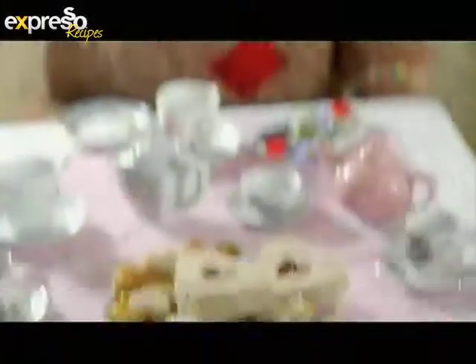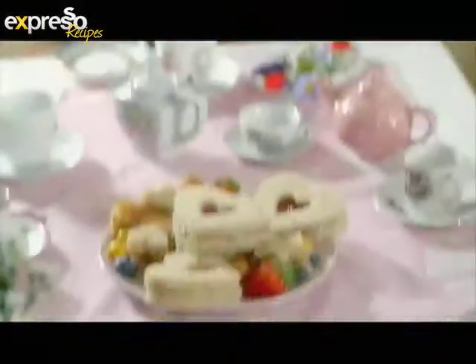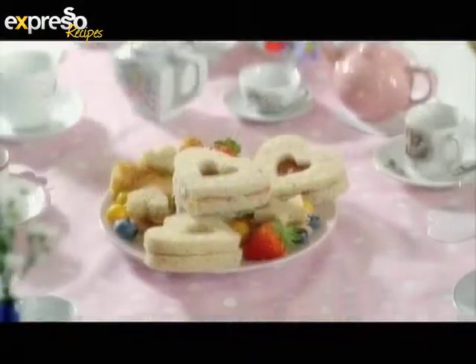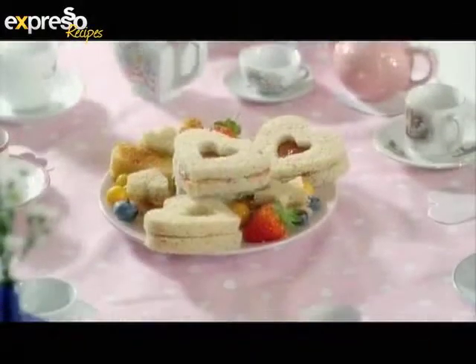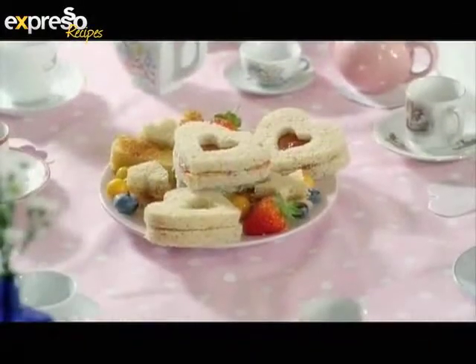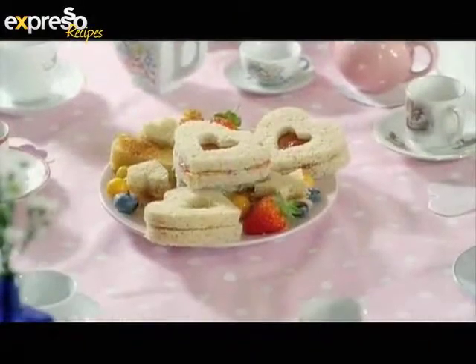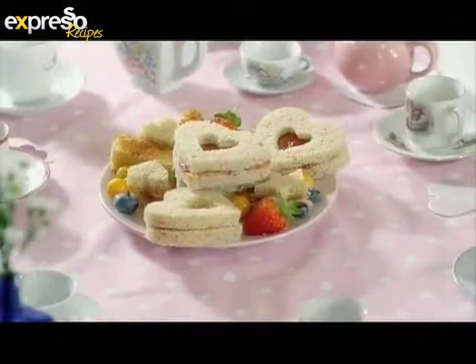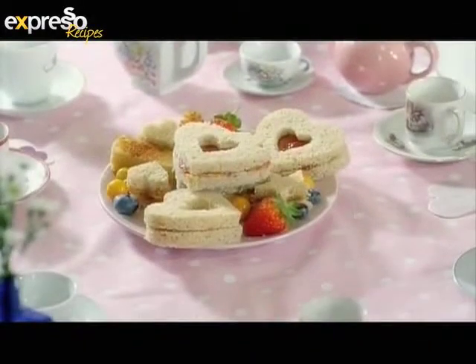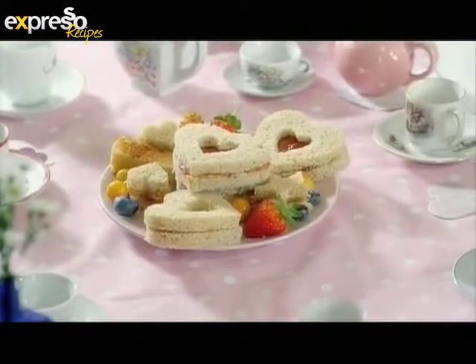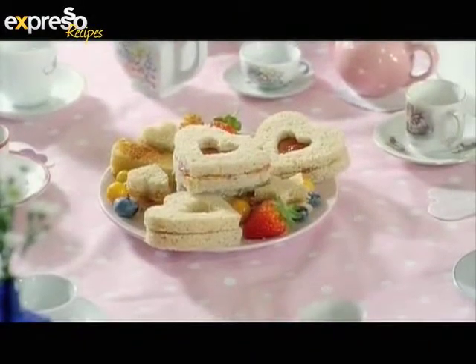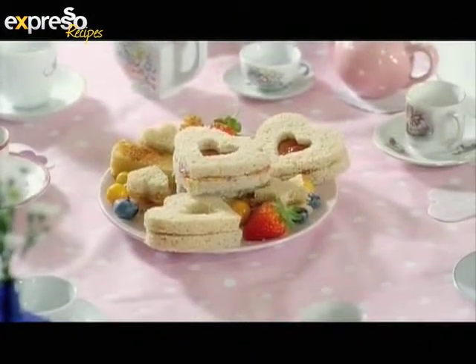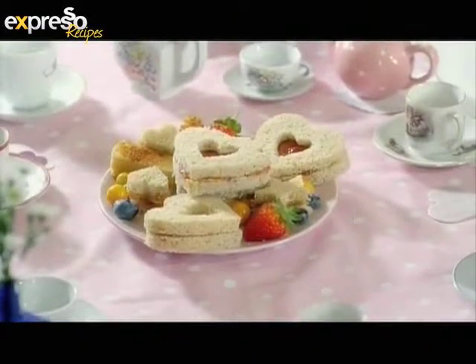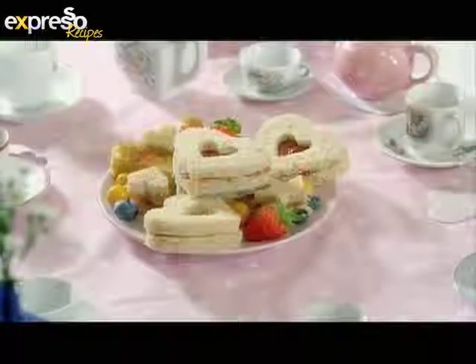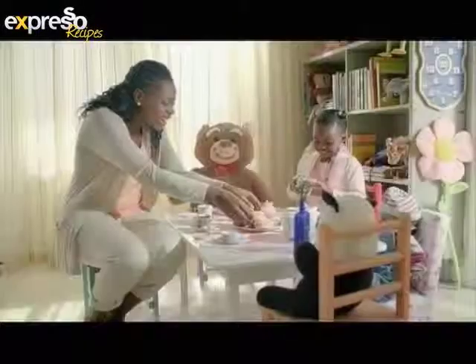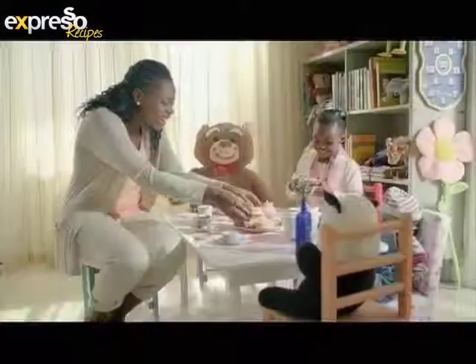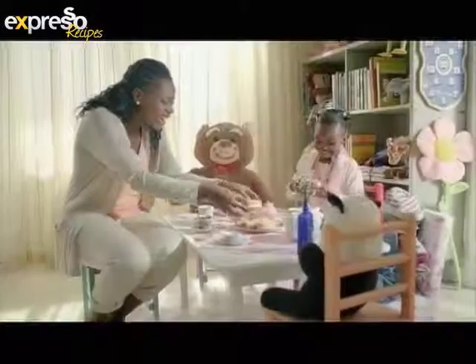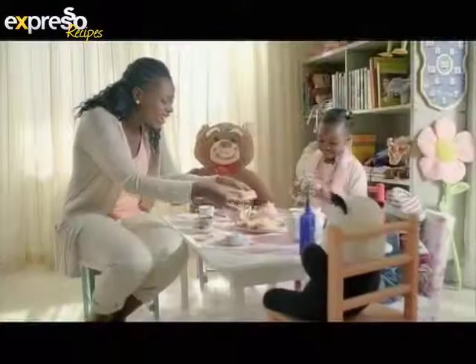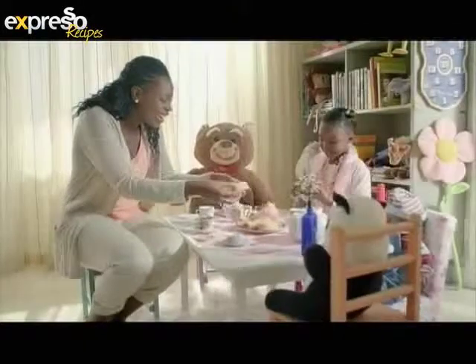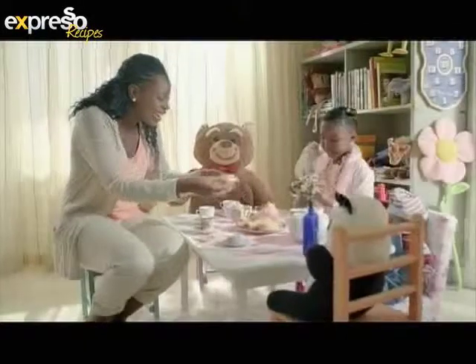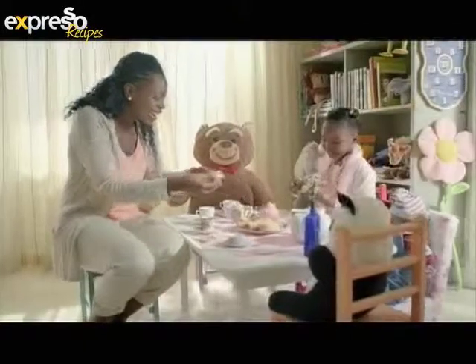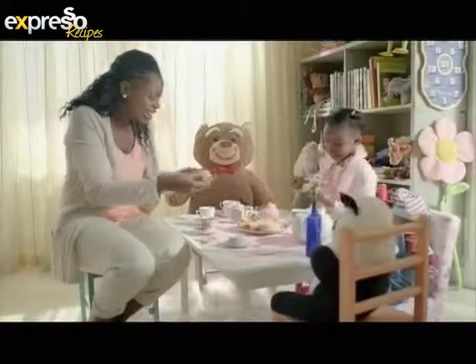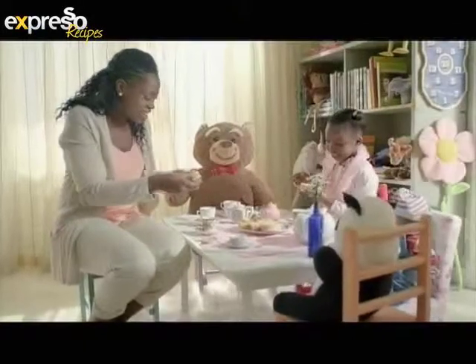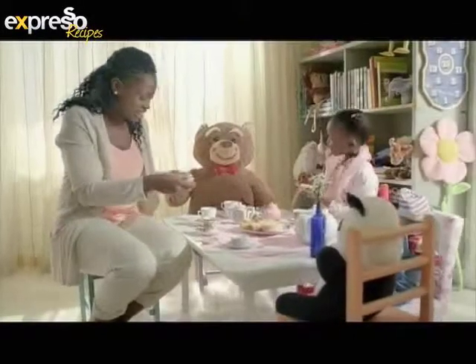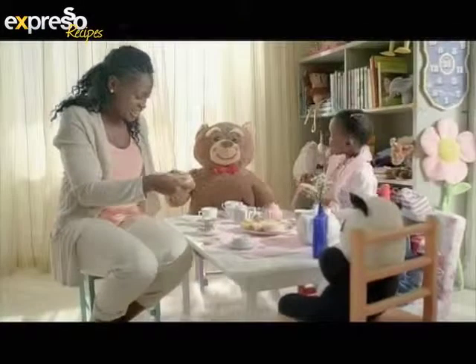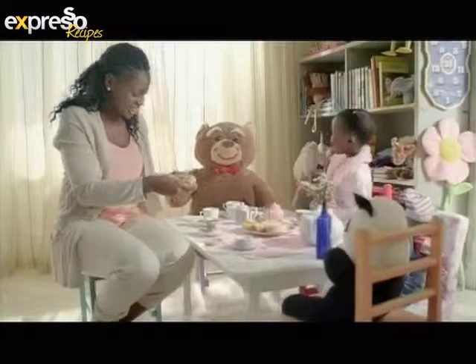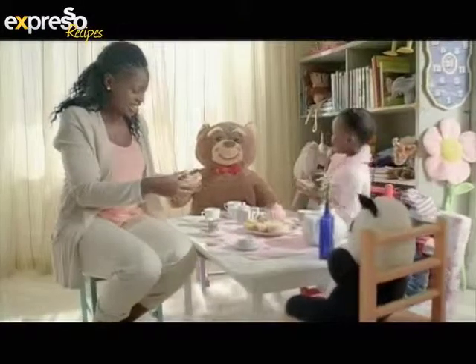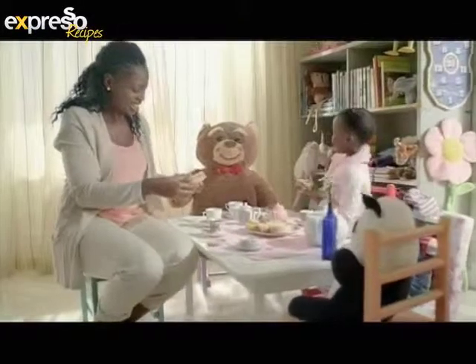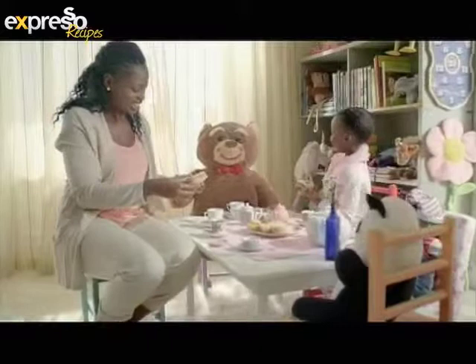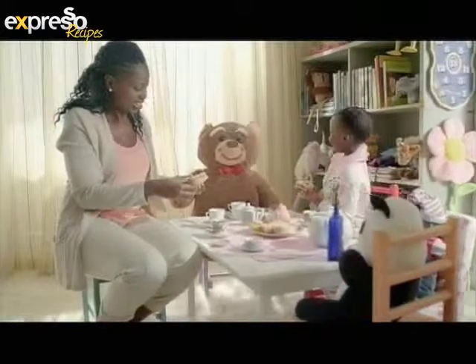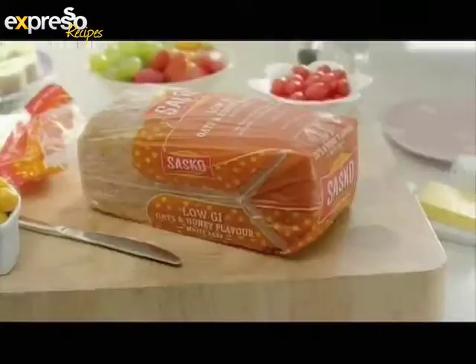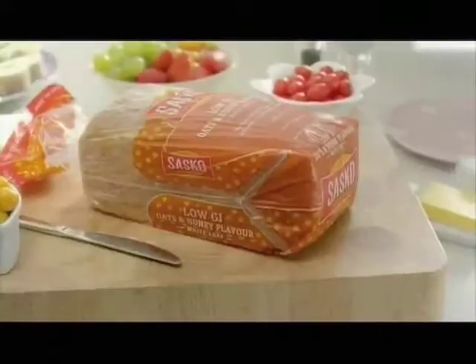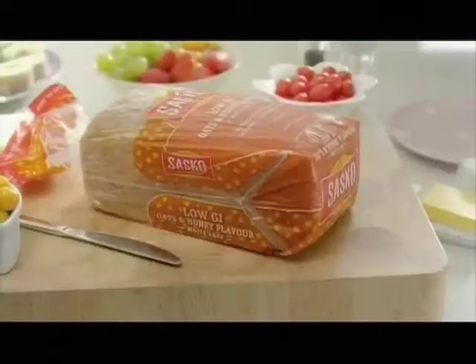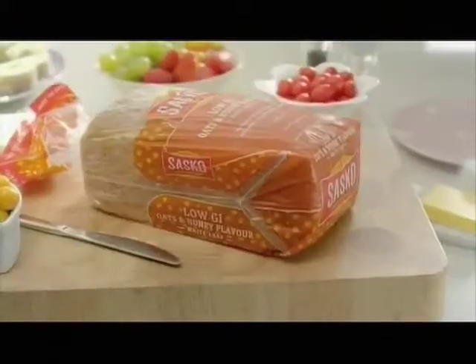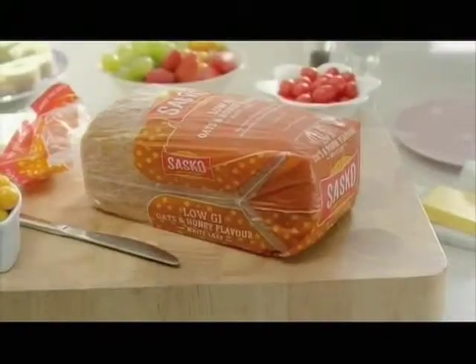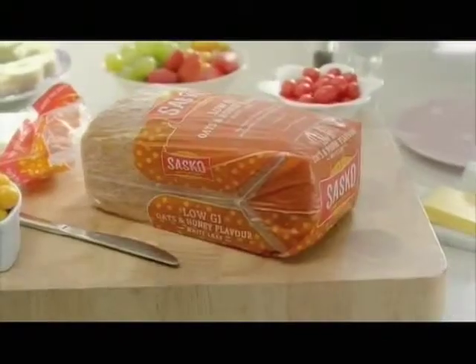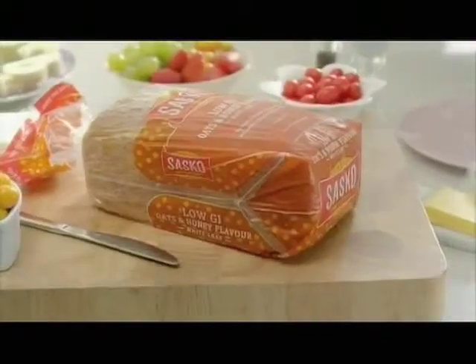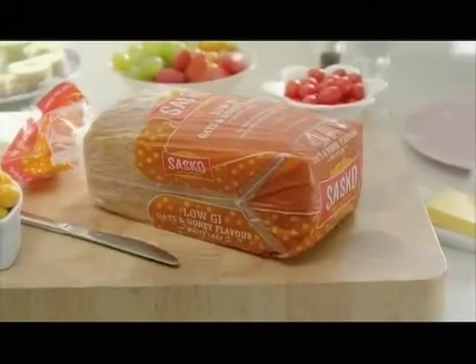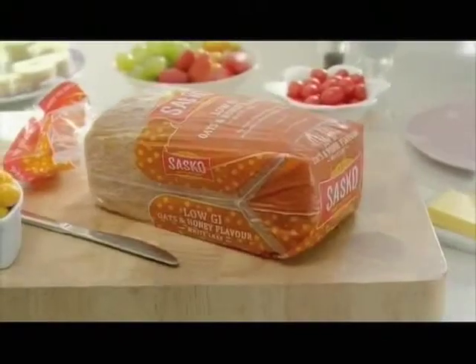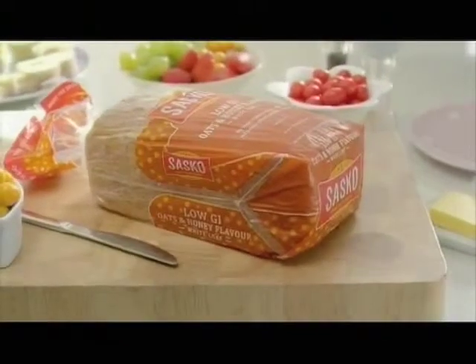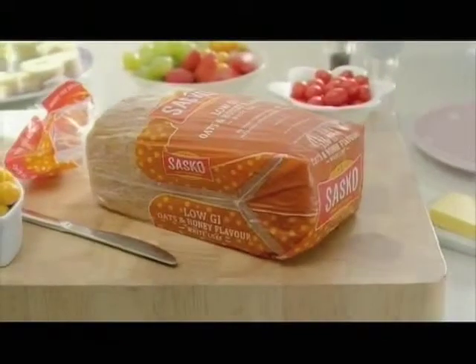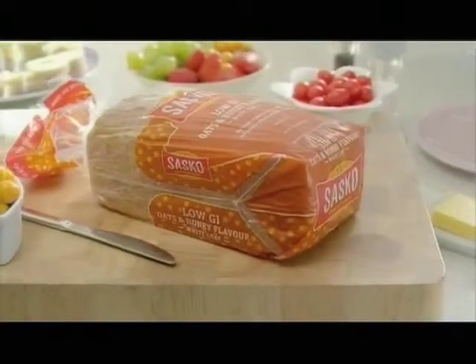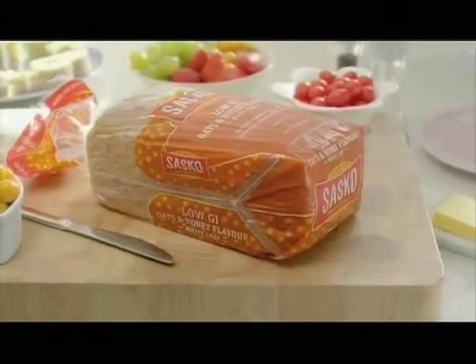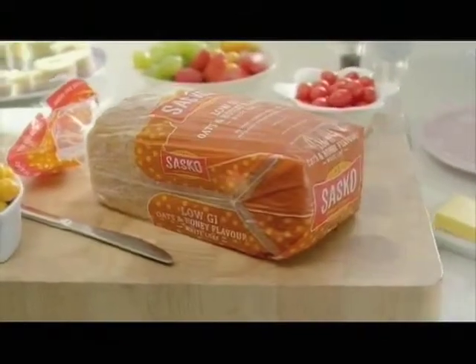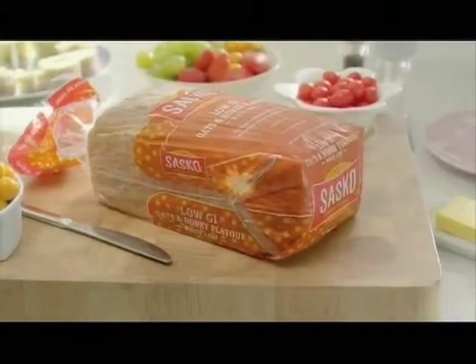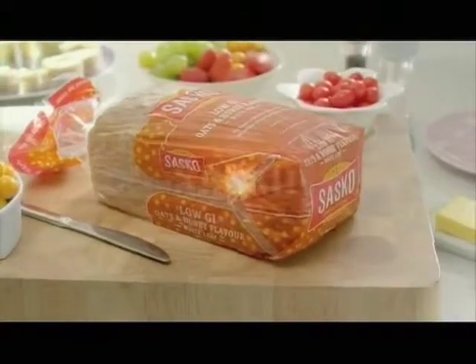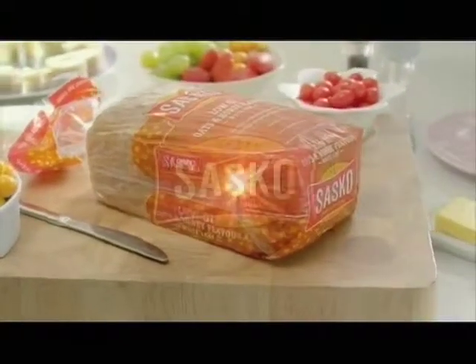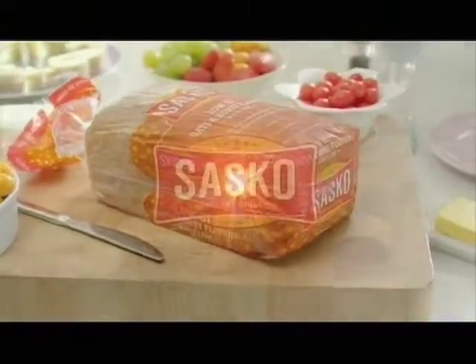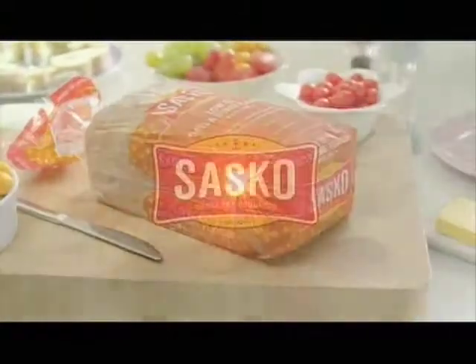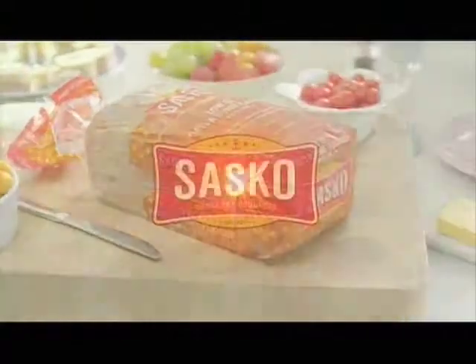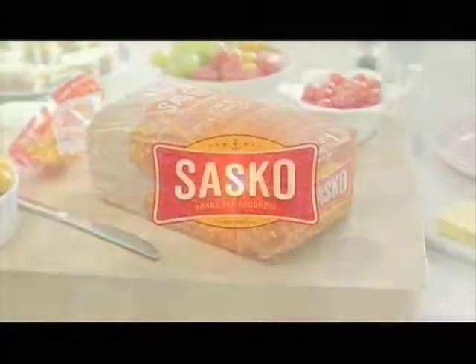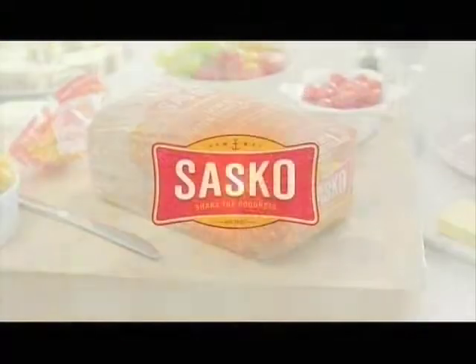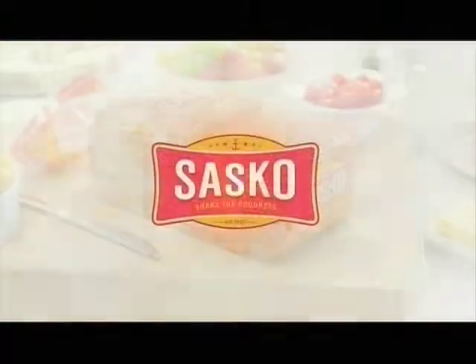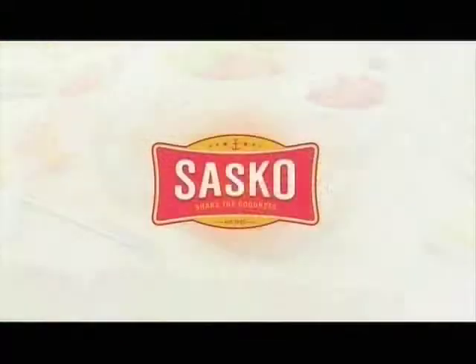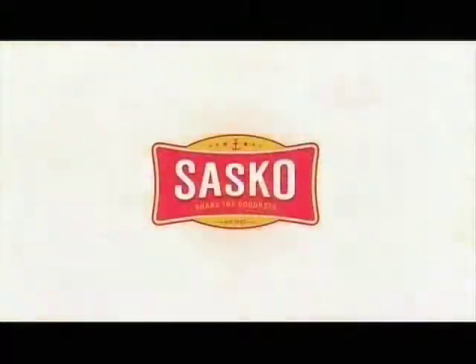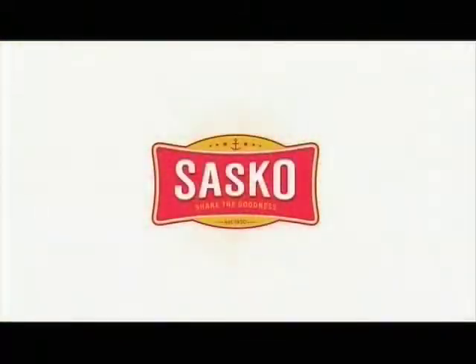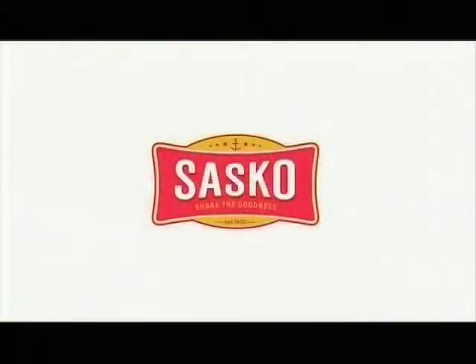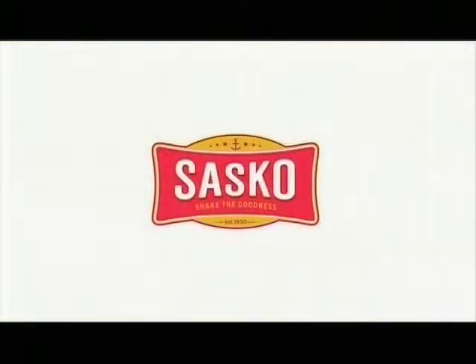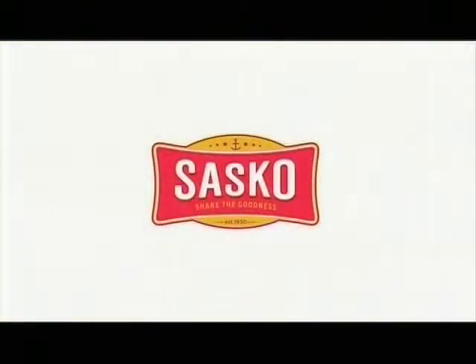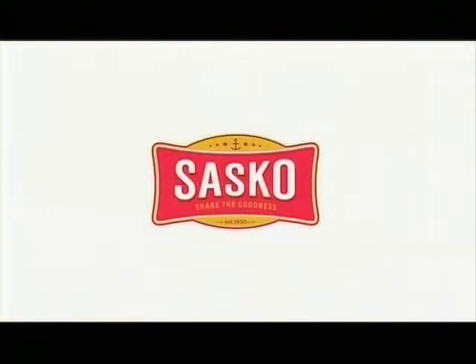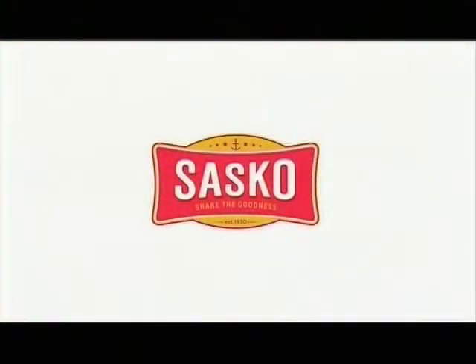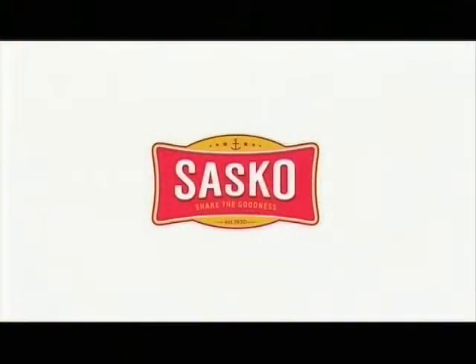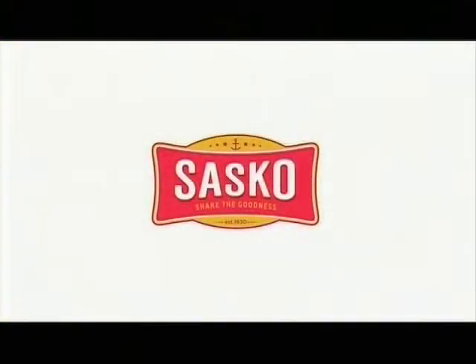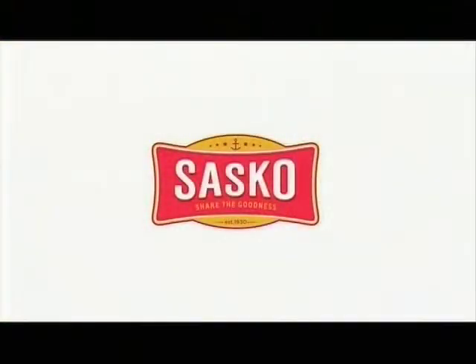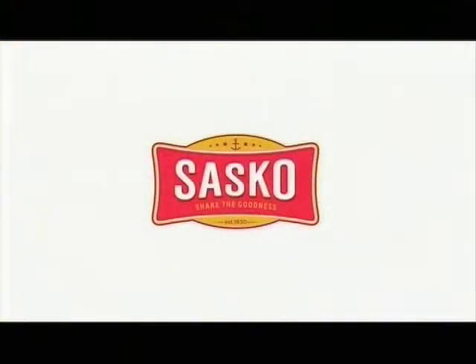Packed with slow release energy — try delicious low GI oats and honey bread from Susco. Share the goodness.